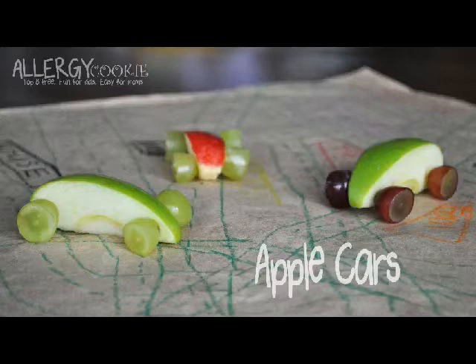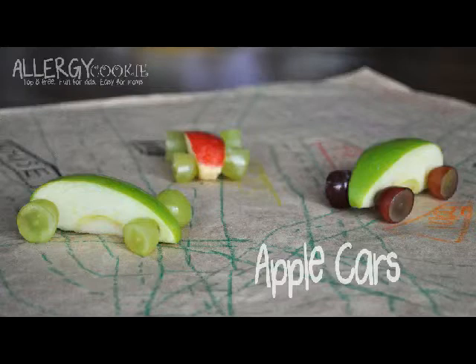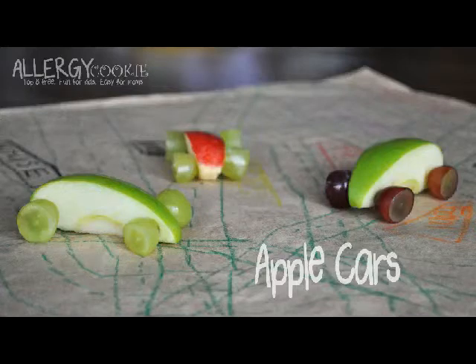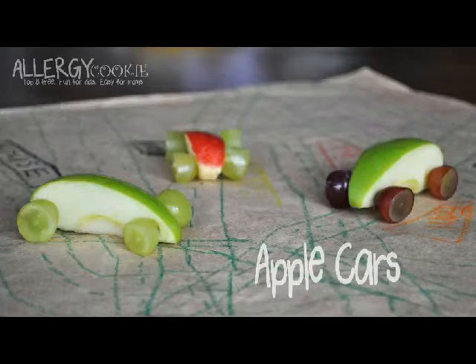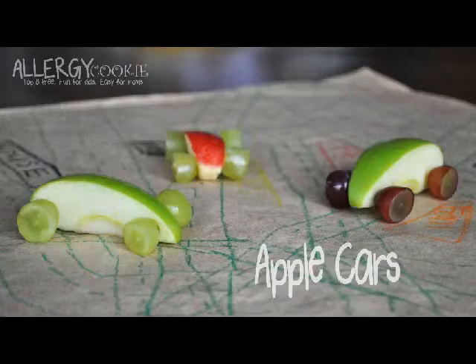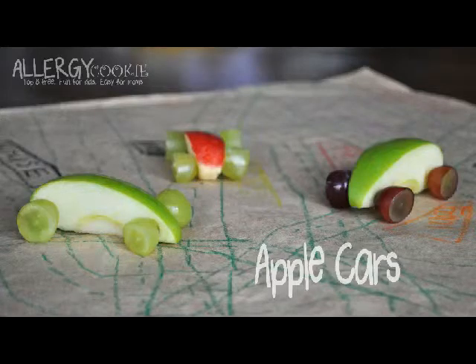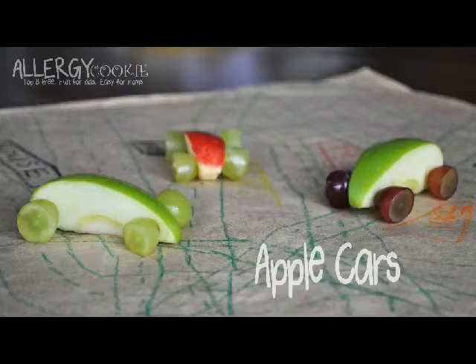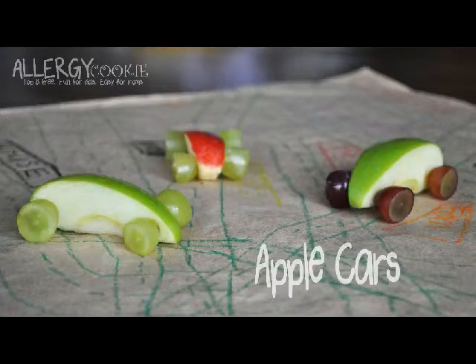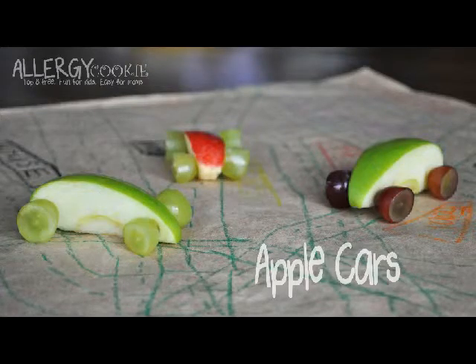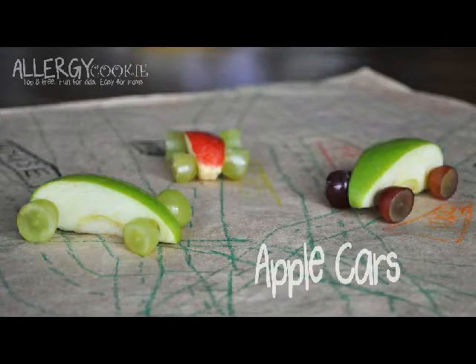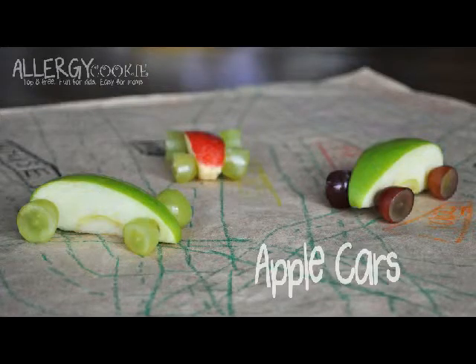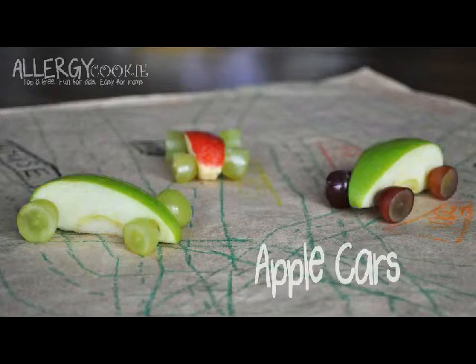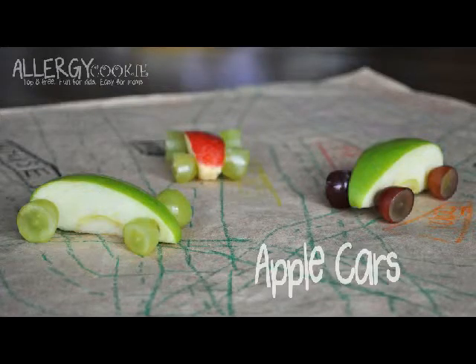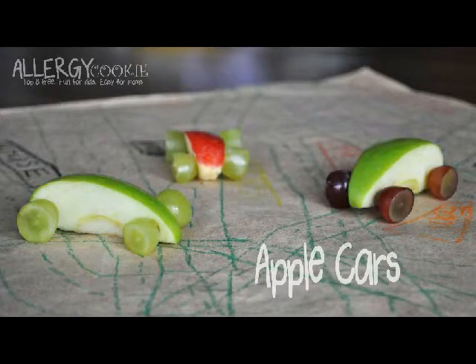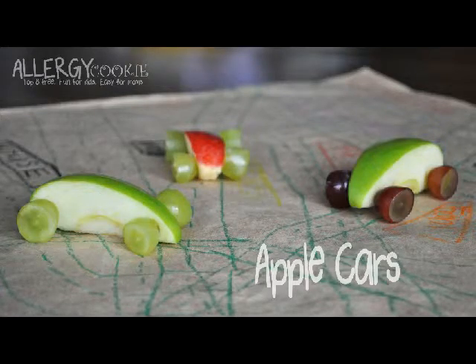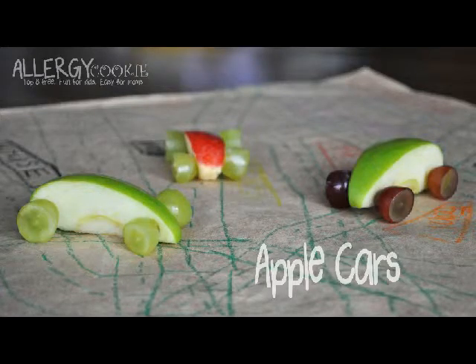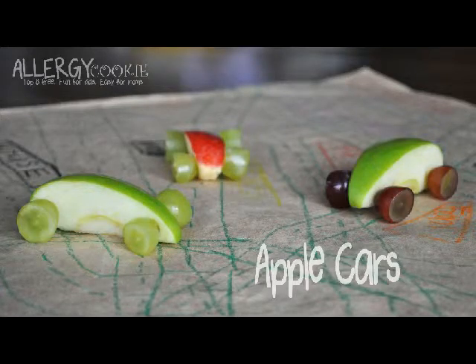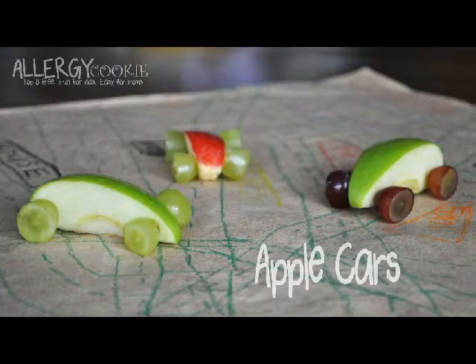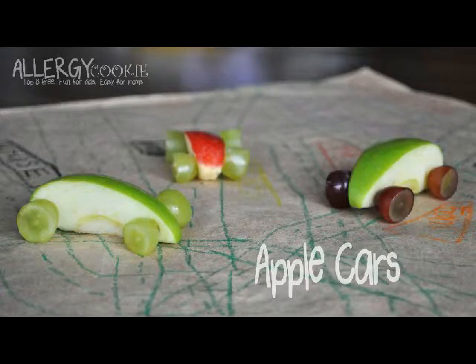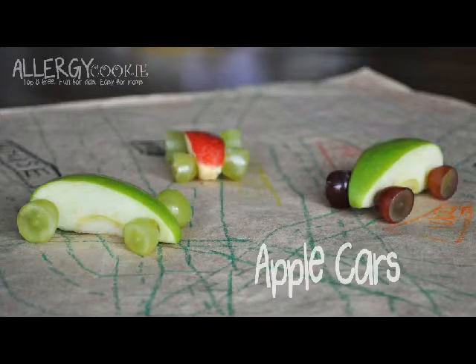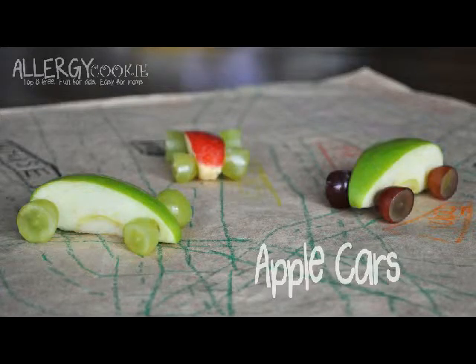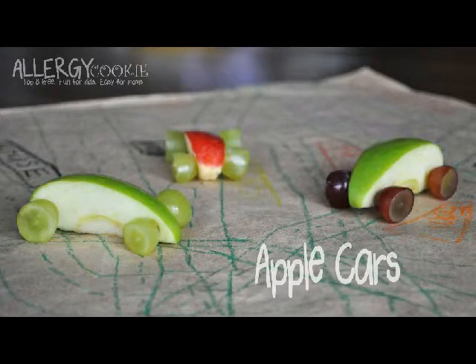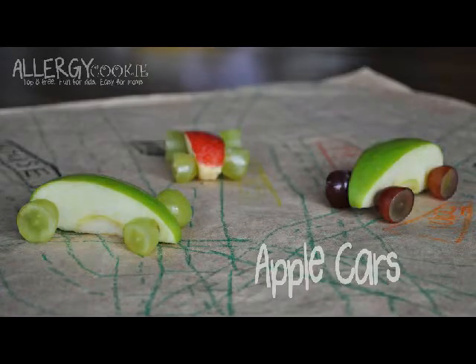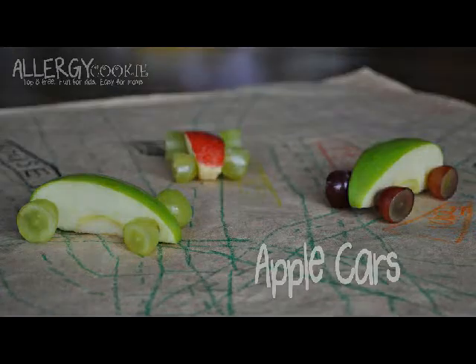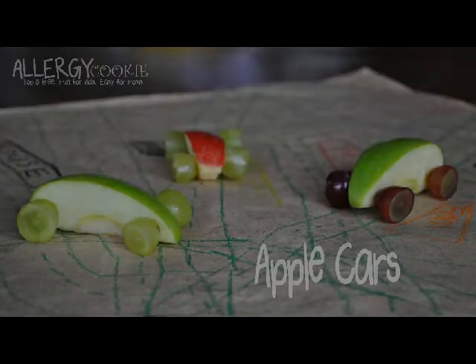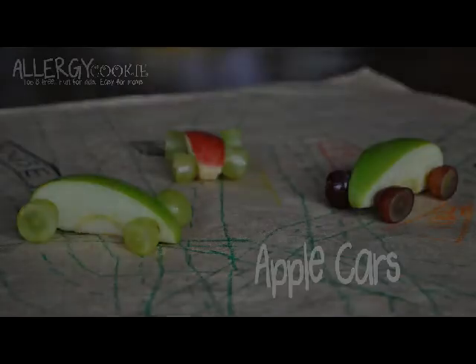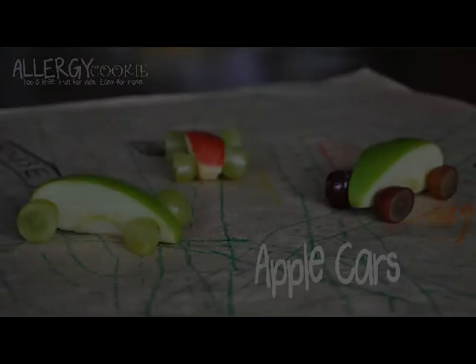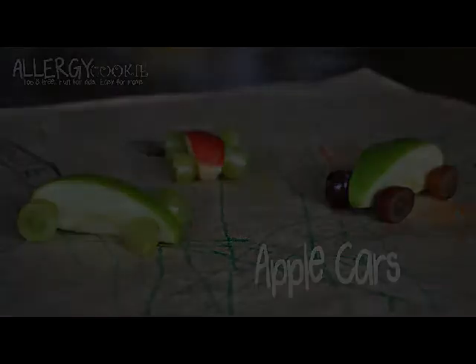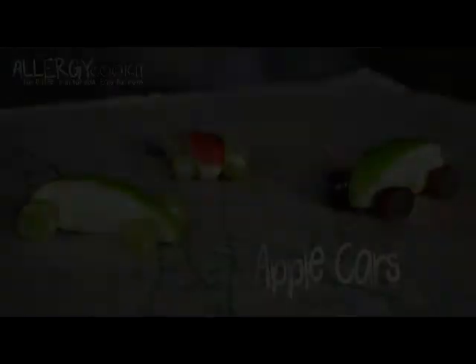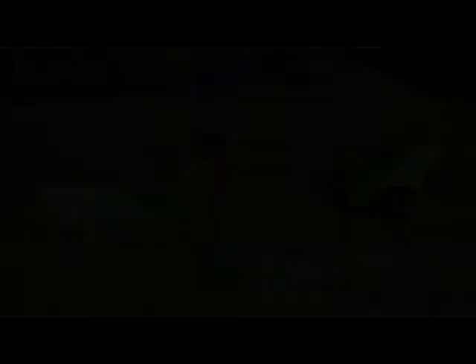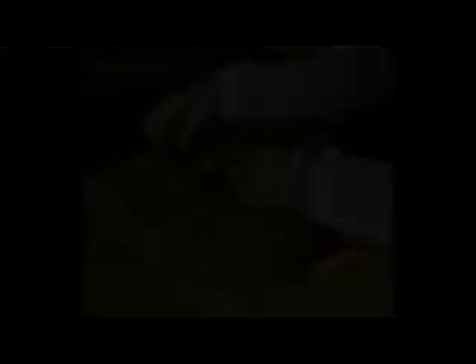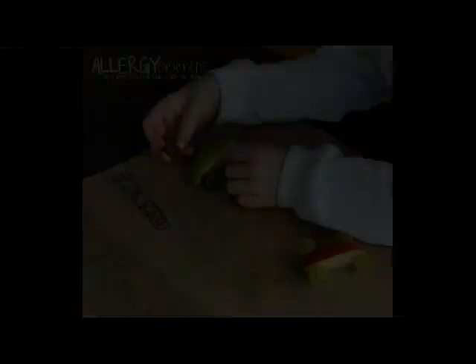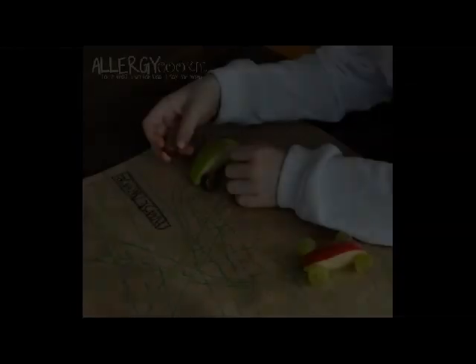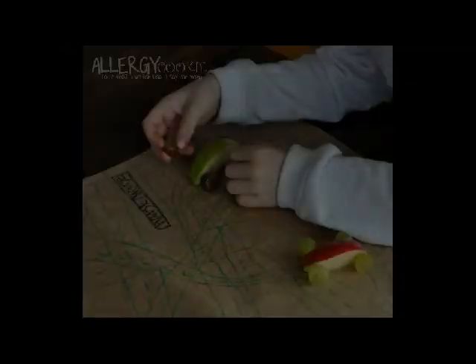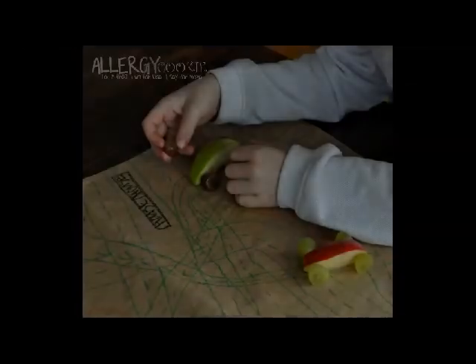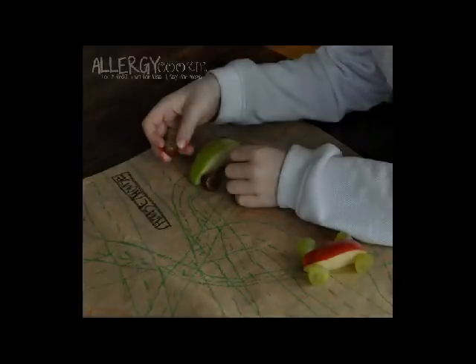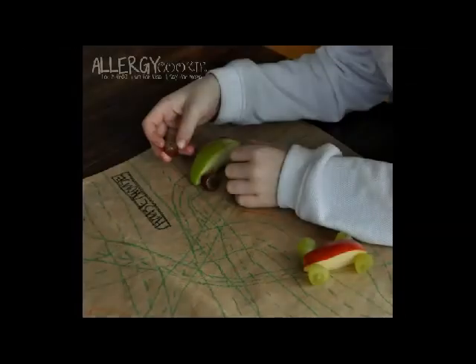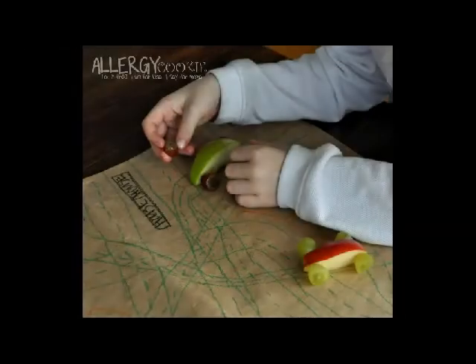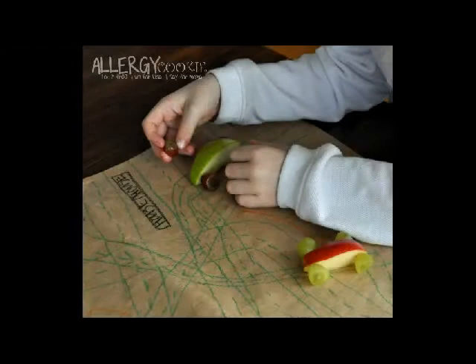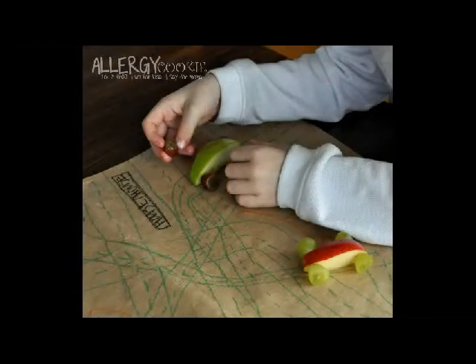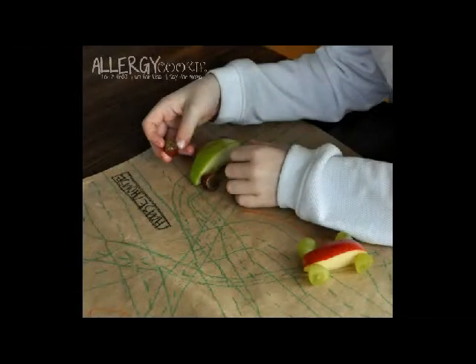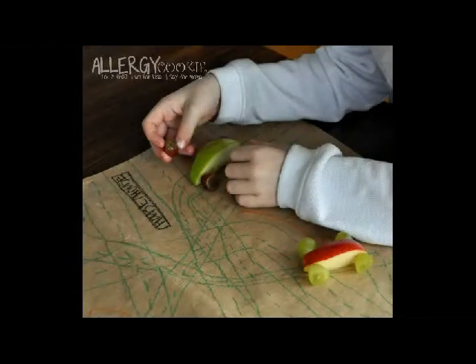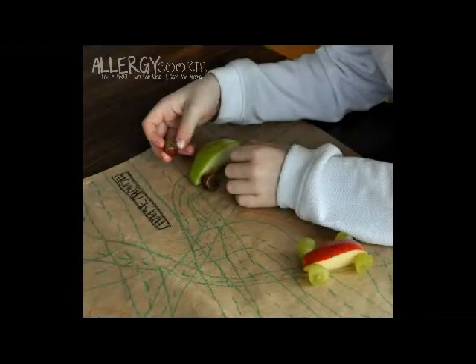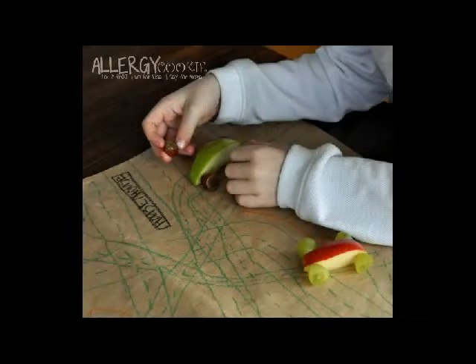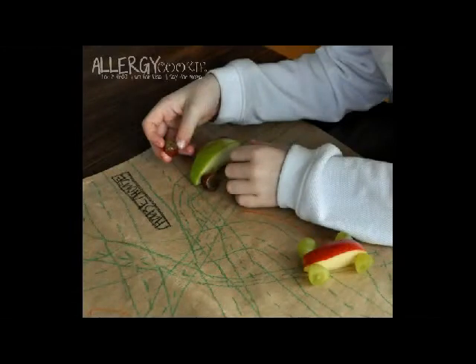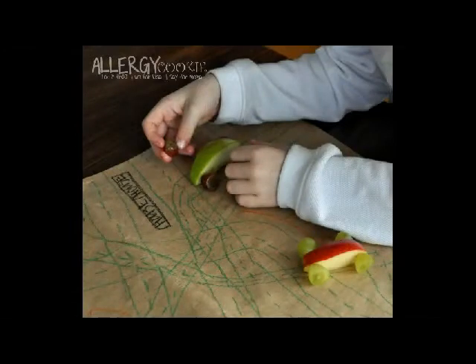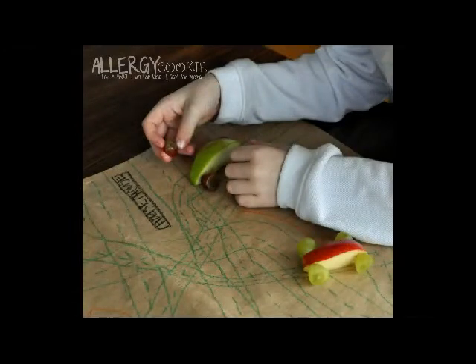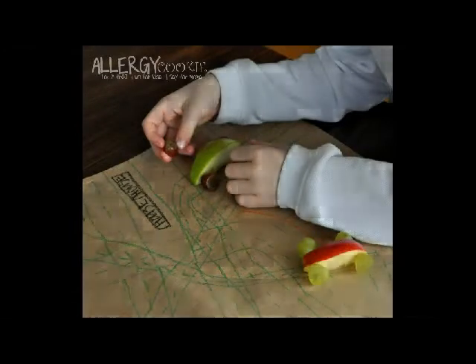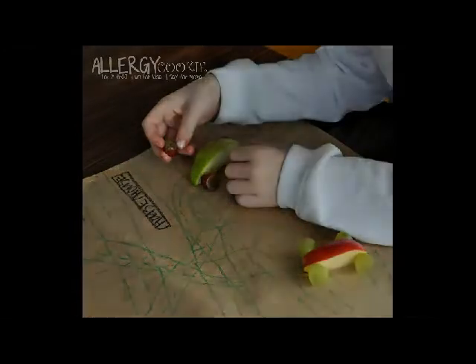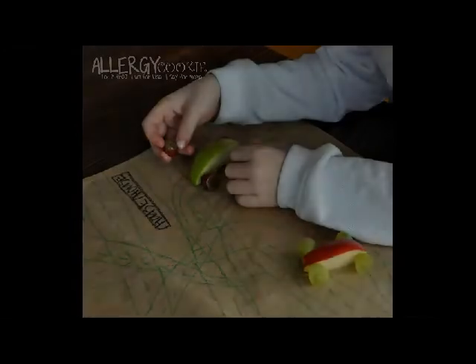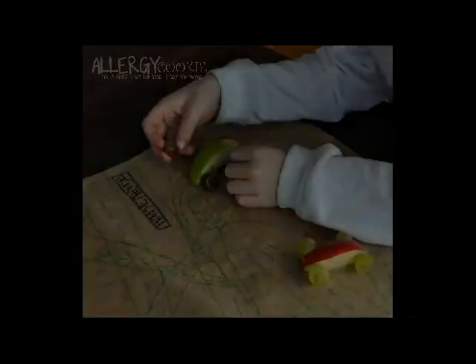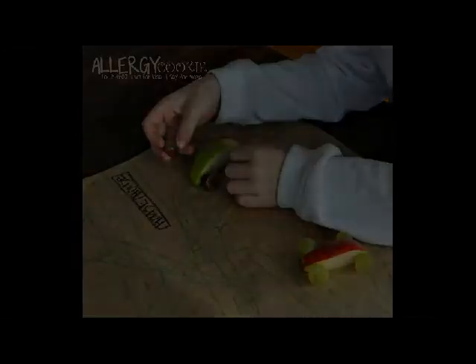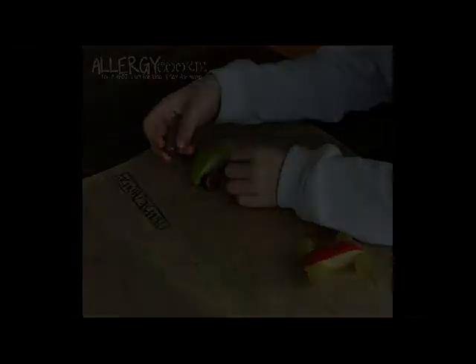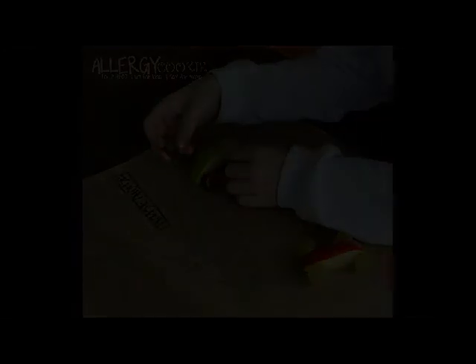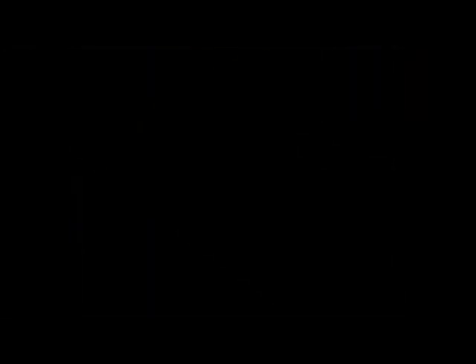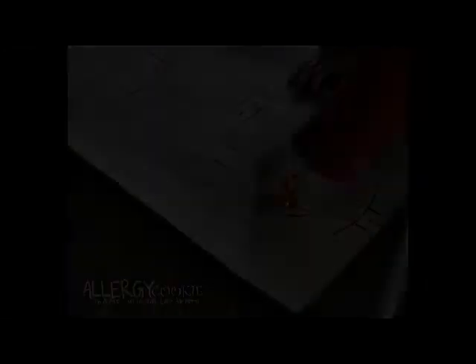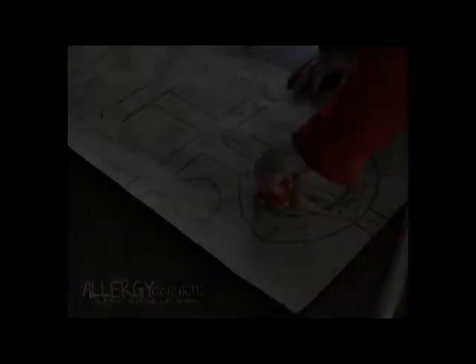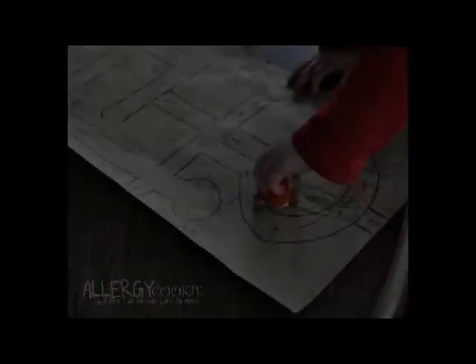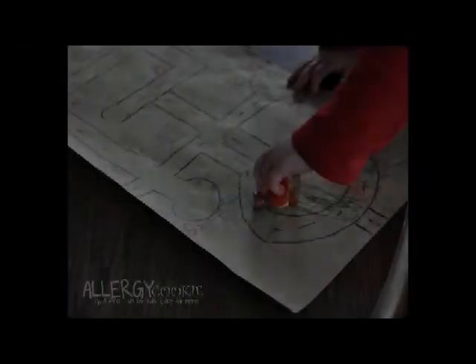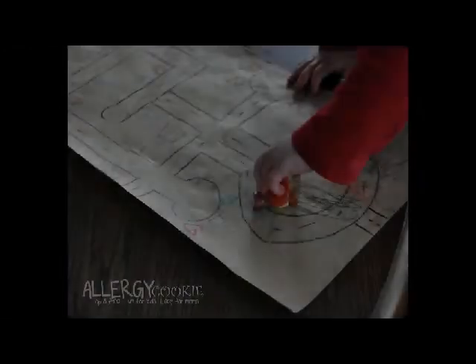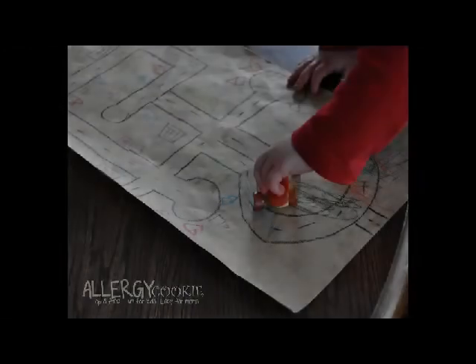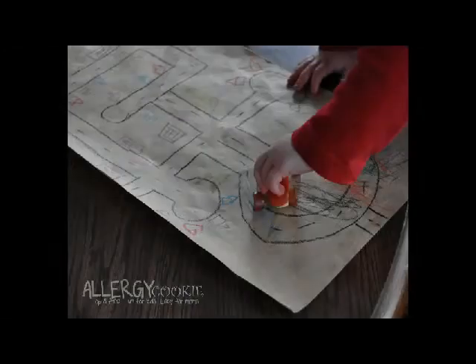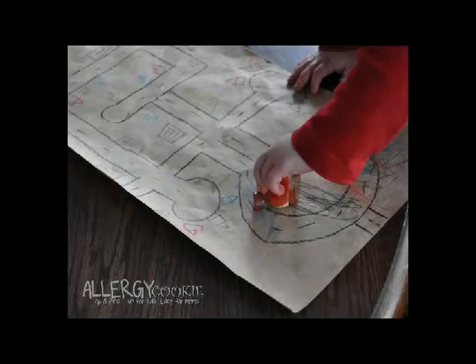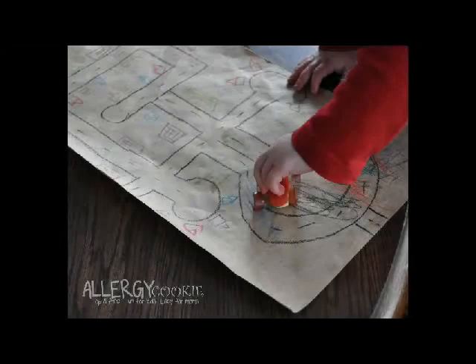Hi kids! Today we are going to make apple cars. These are easy to make, fun to play with, and yummy to eat.